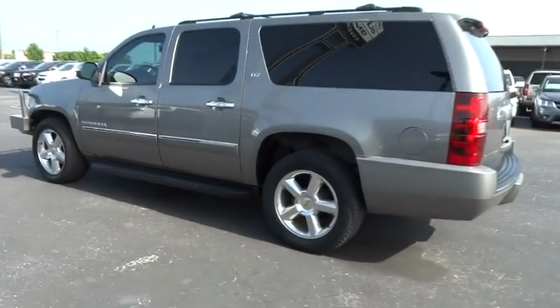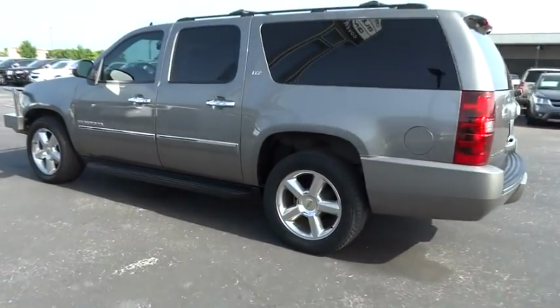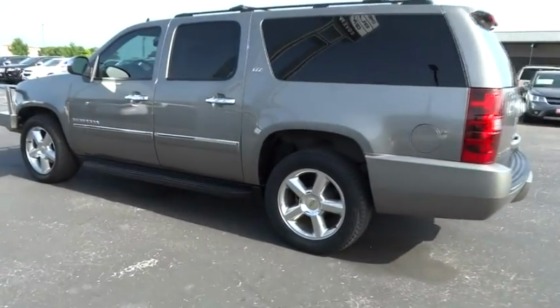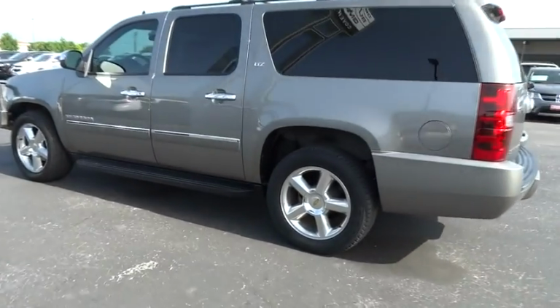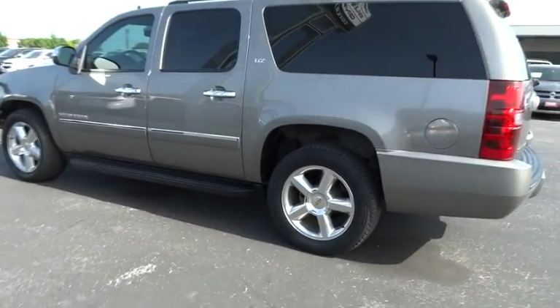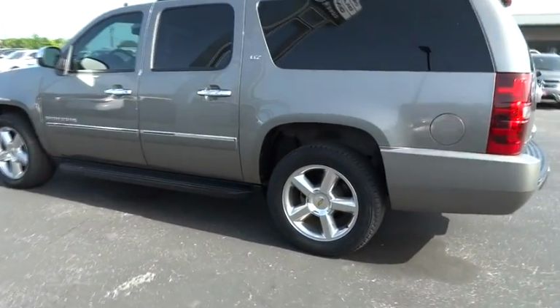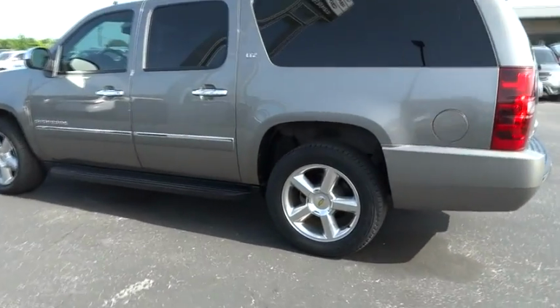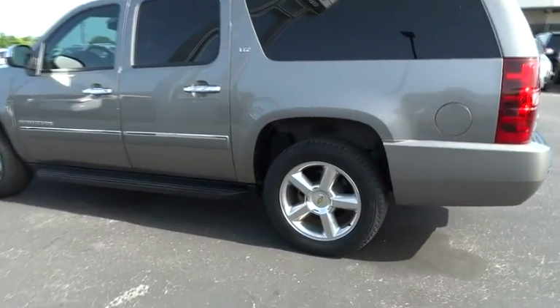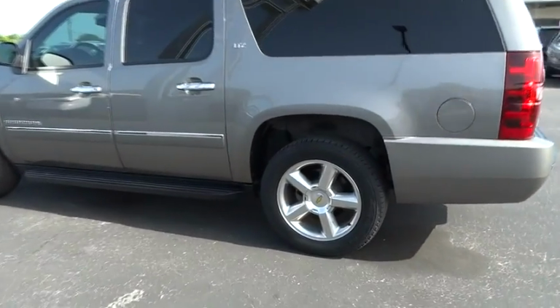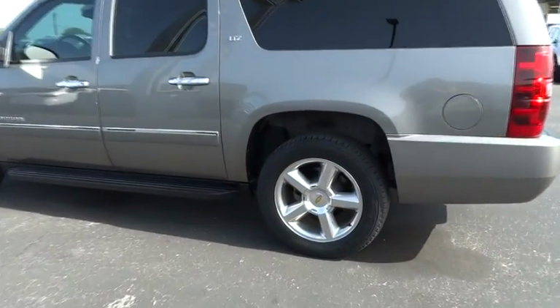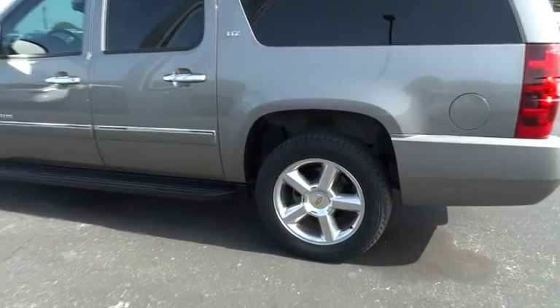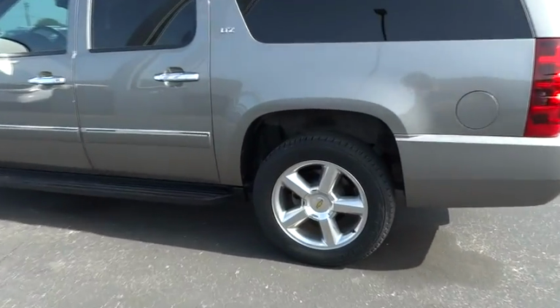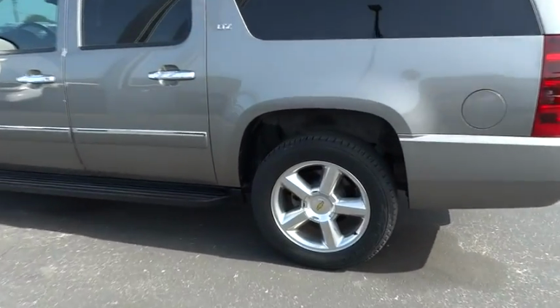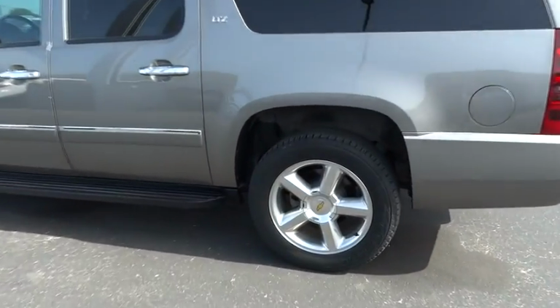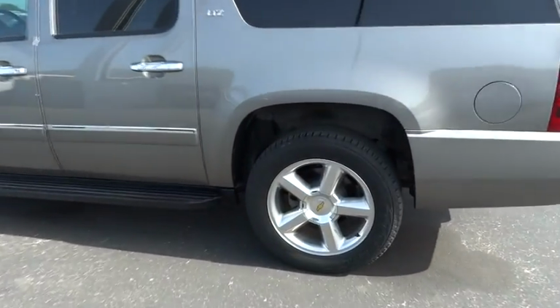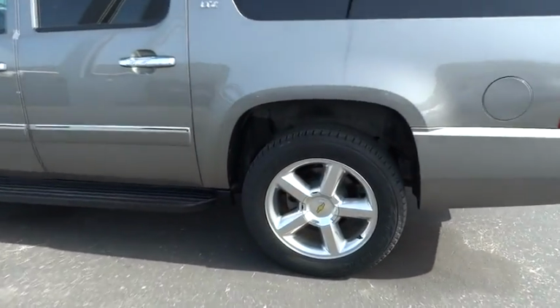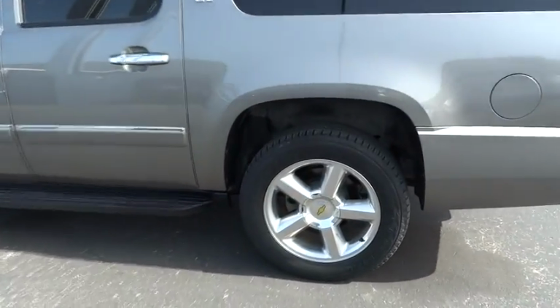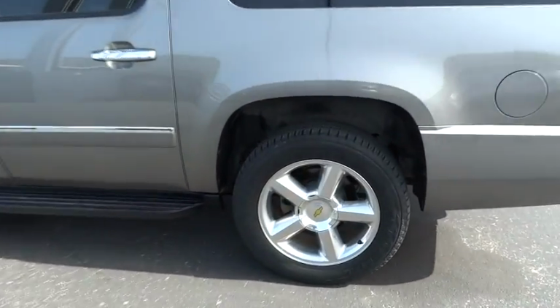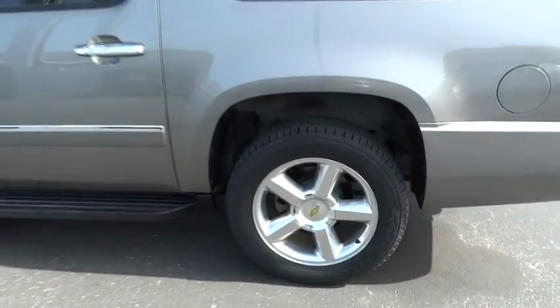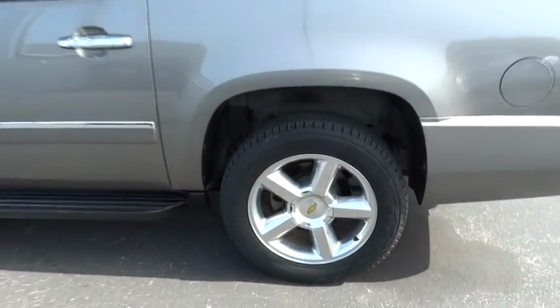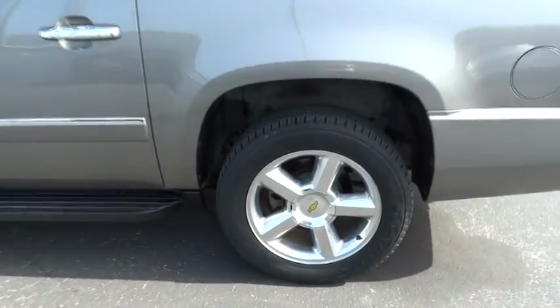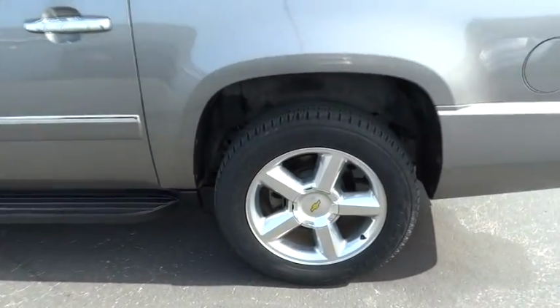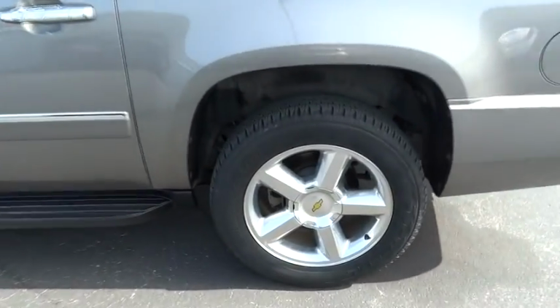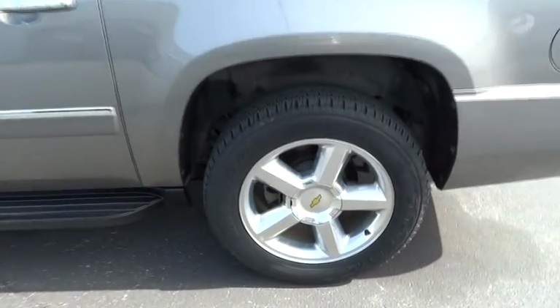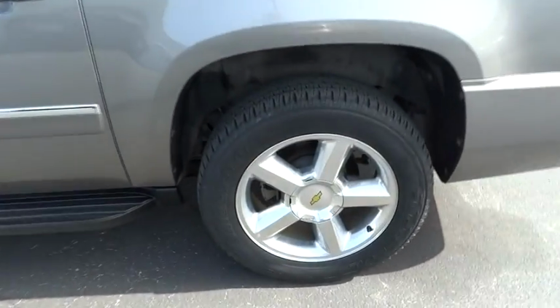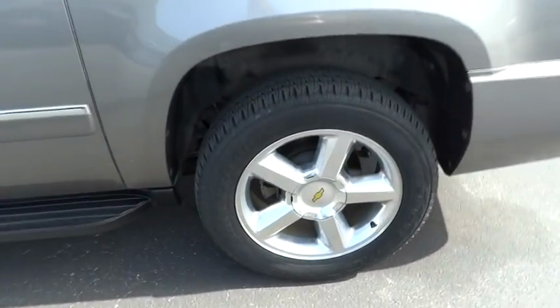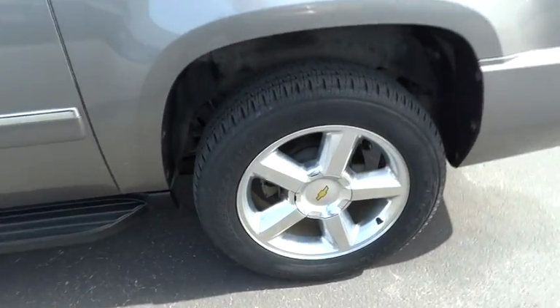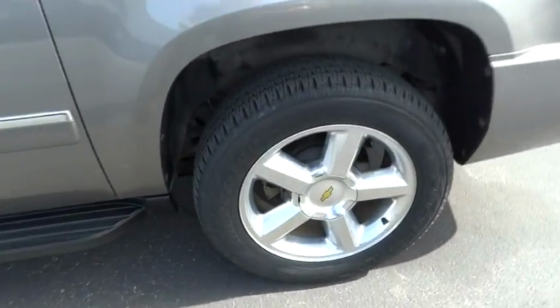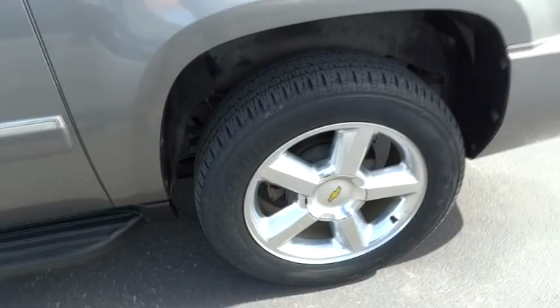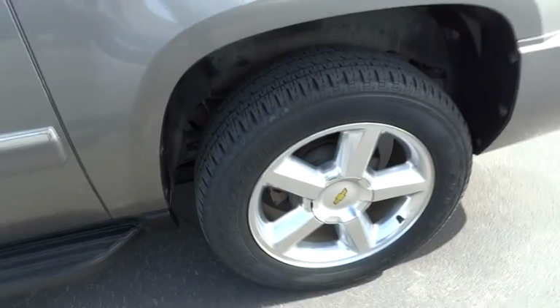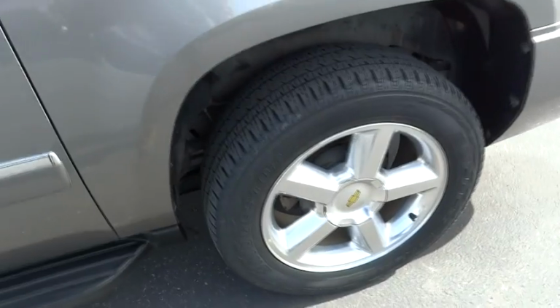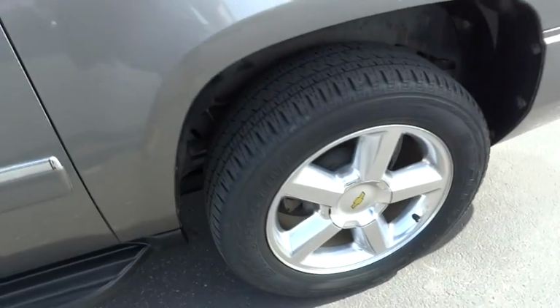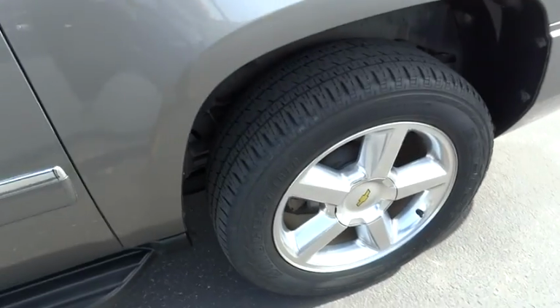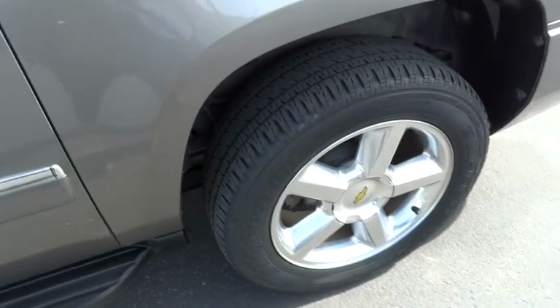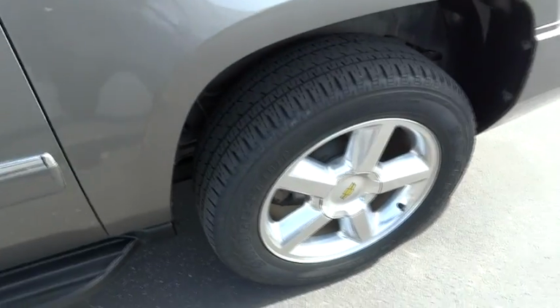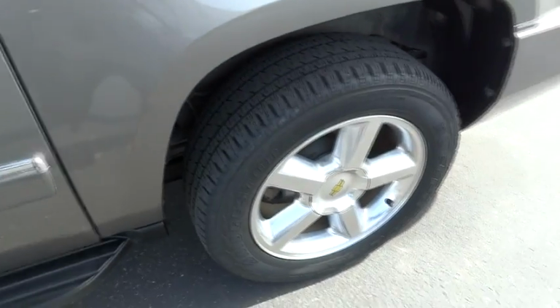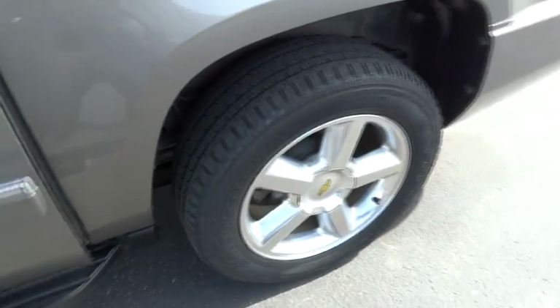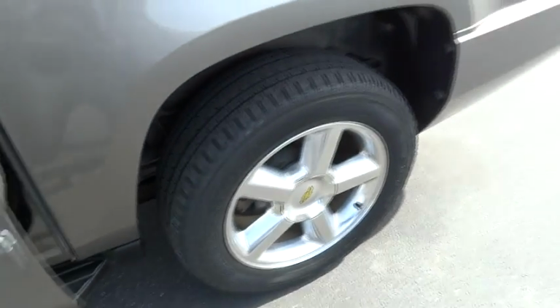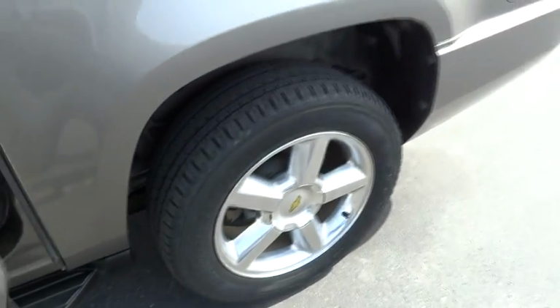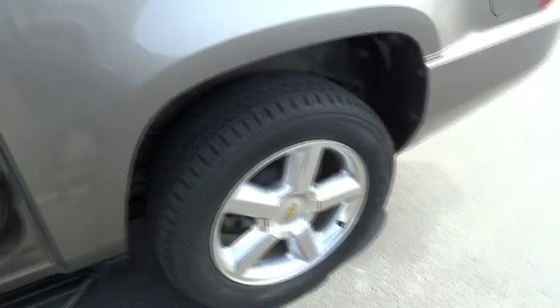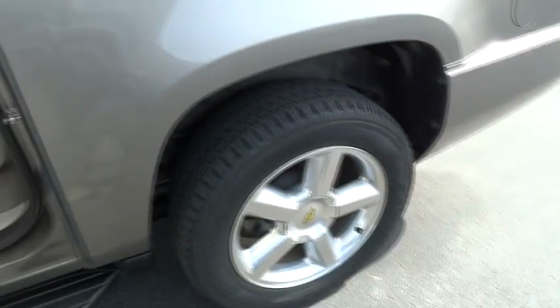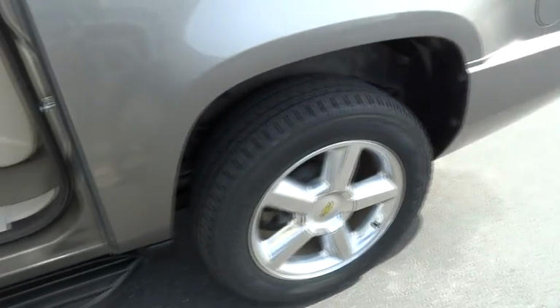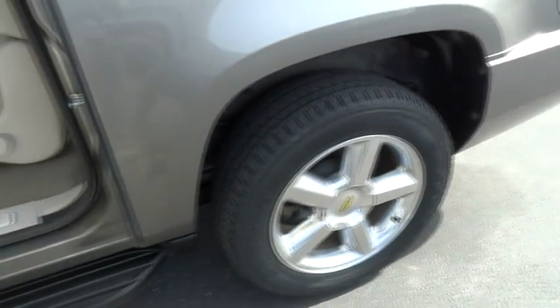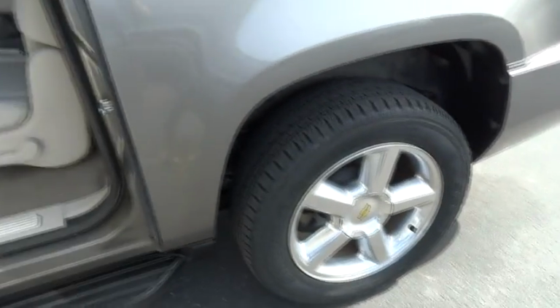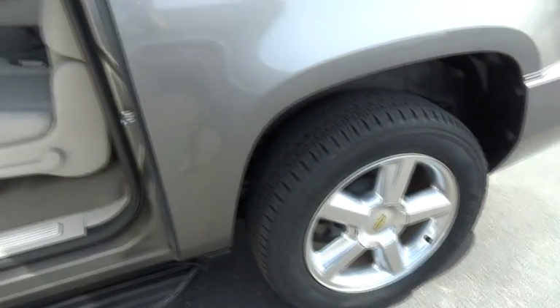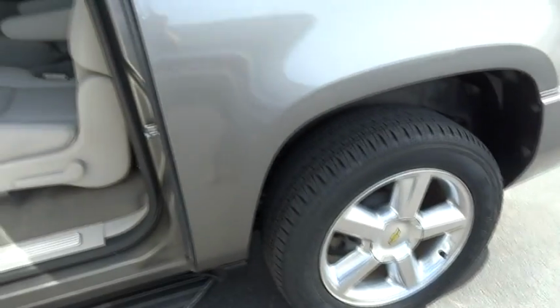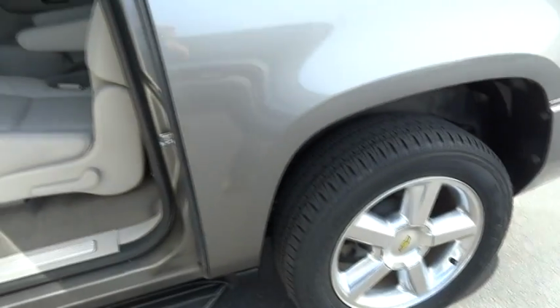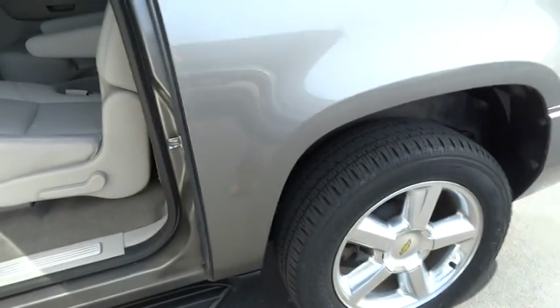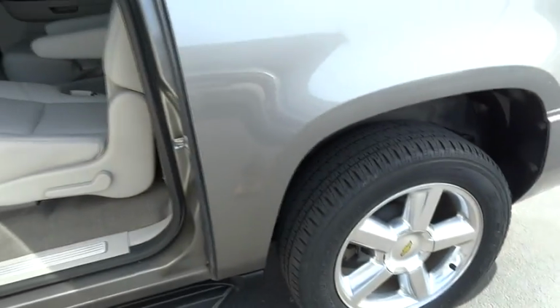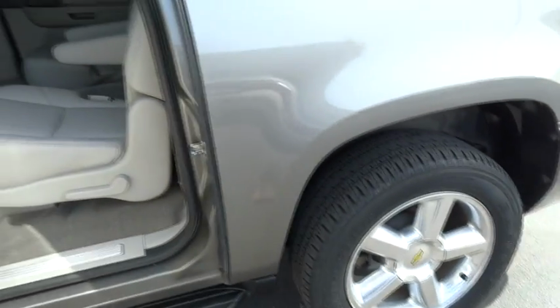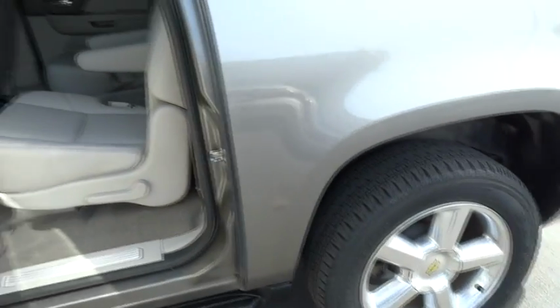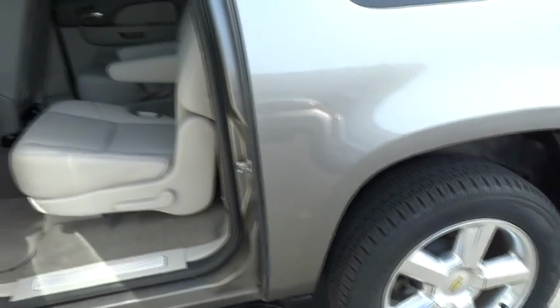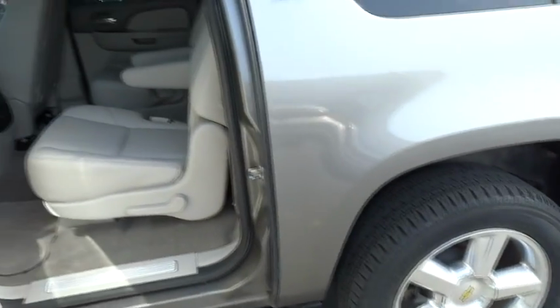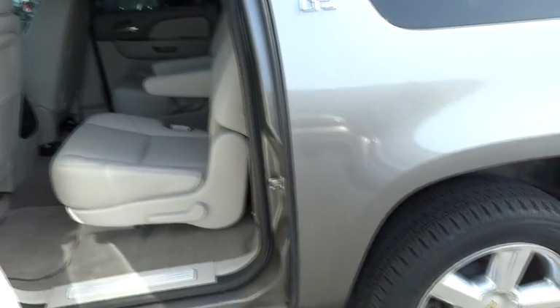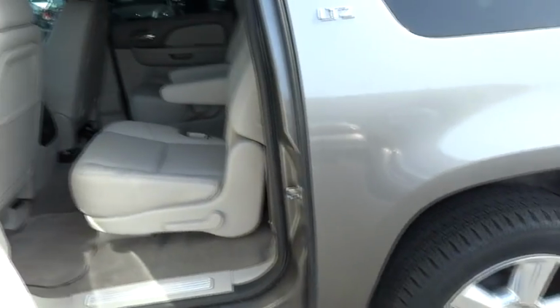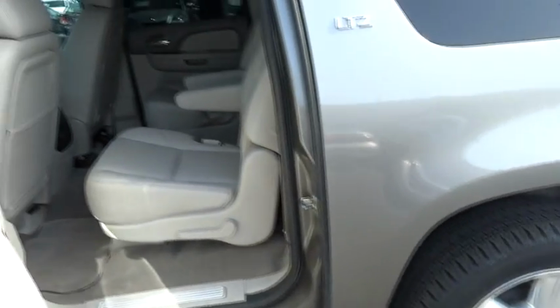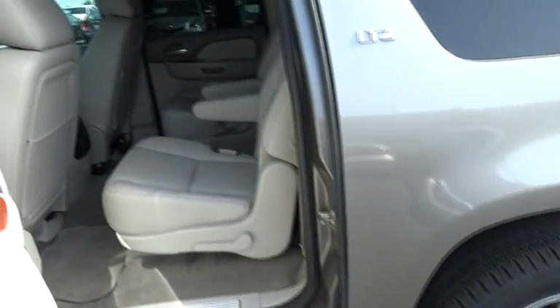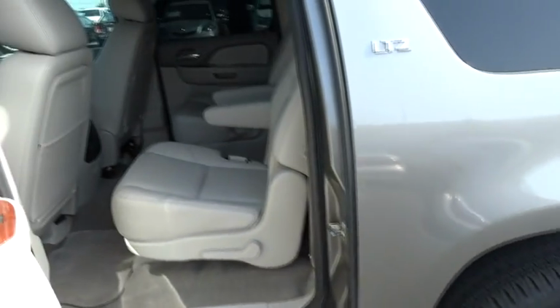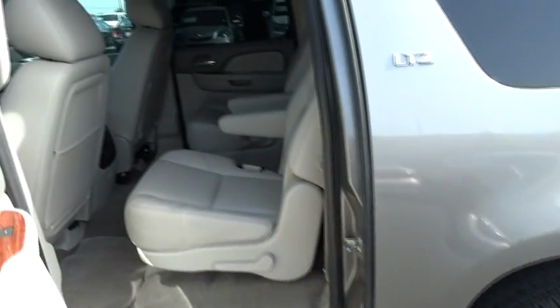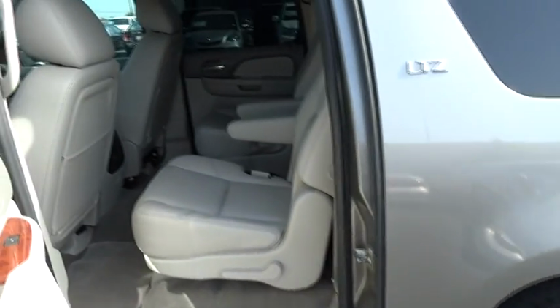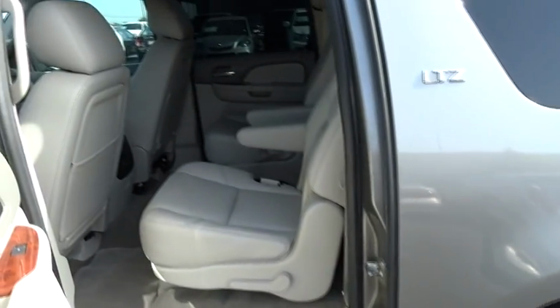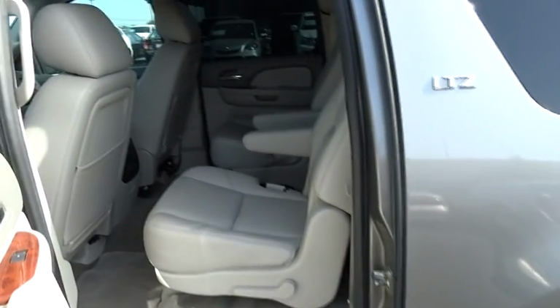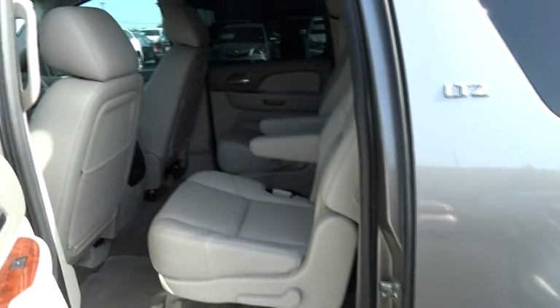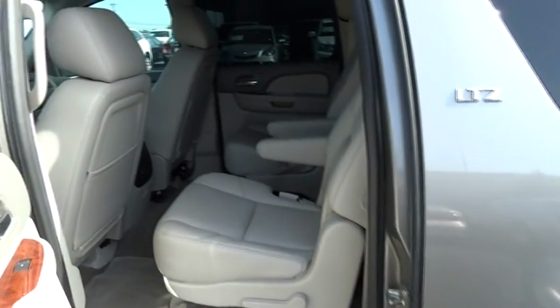Aluminum wheels, floor mats, hard disk drive media storage, and four-wheel disk brakes. Come see the car for yourself.